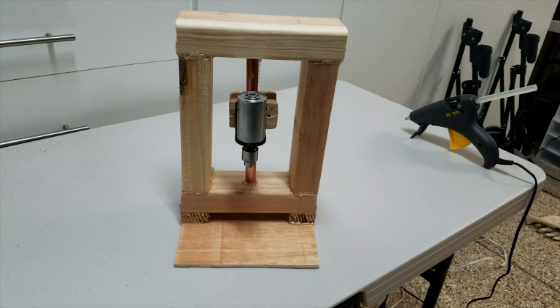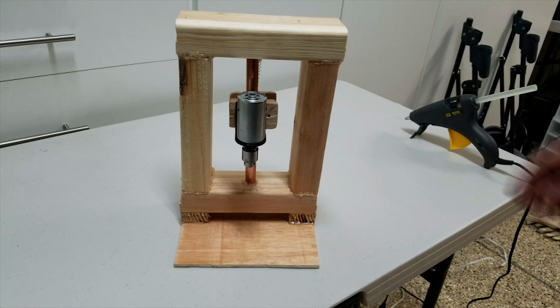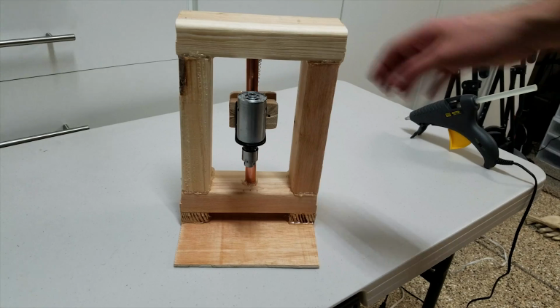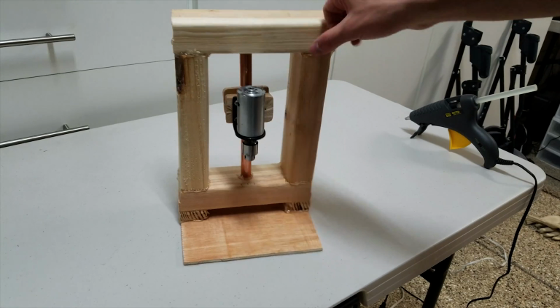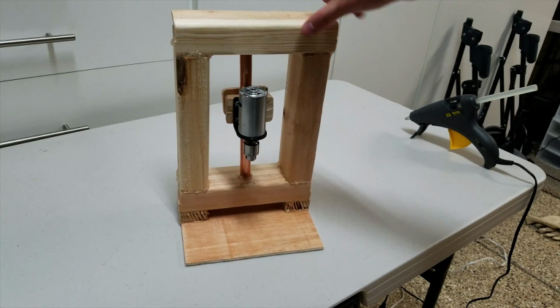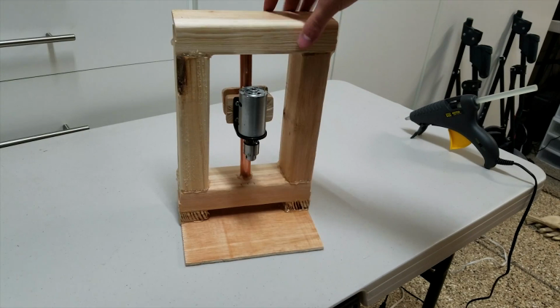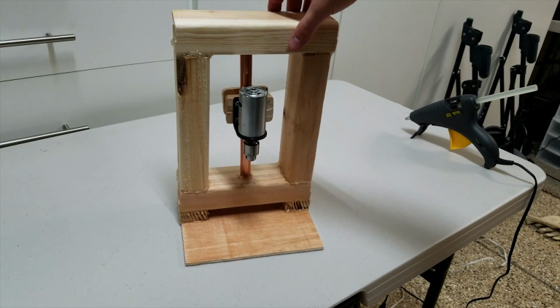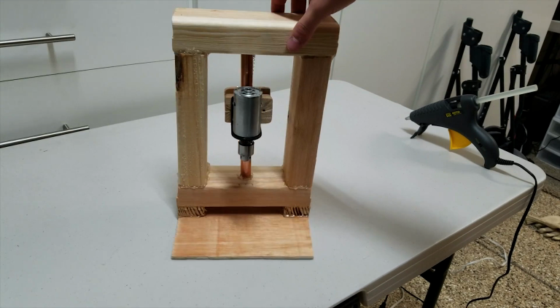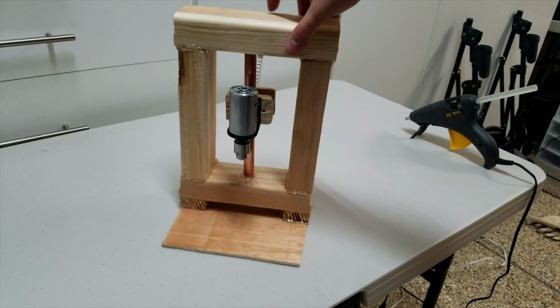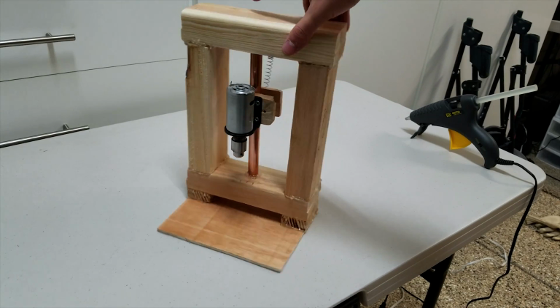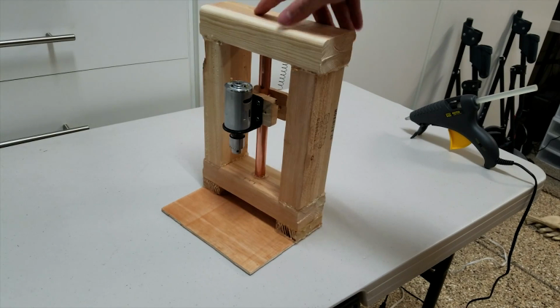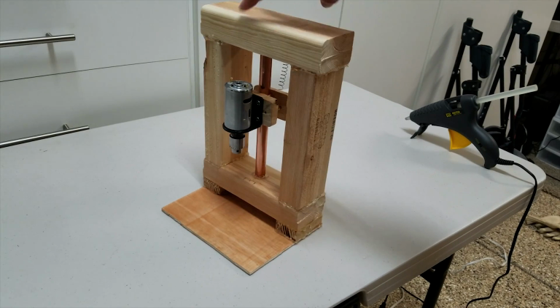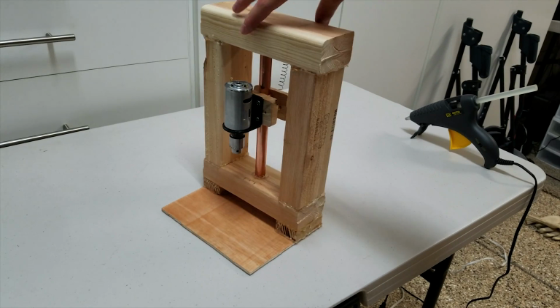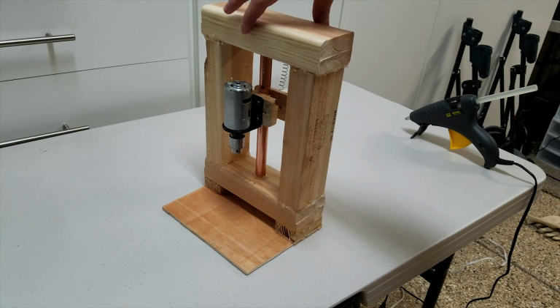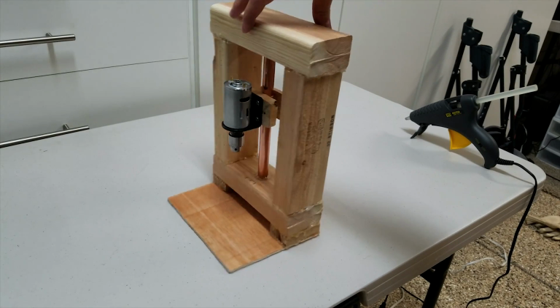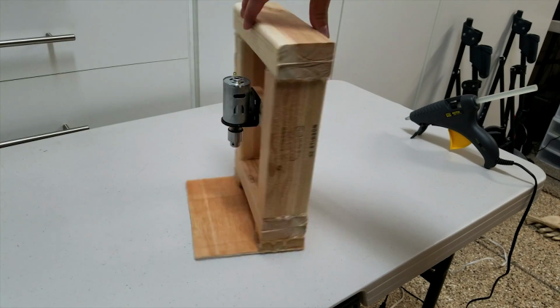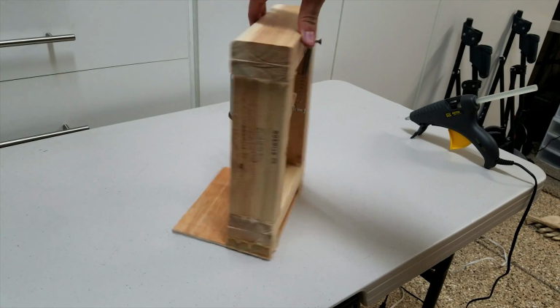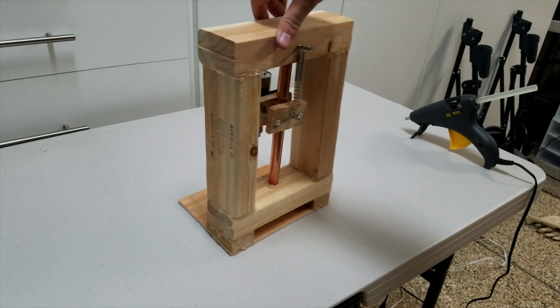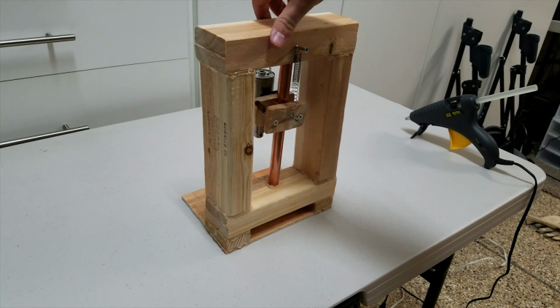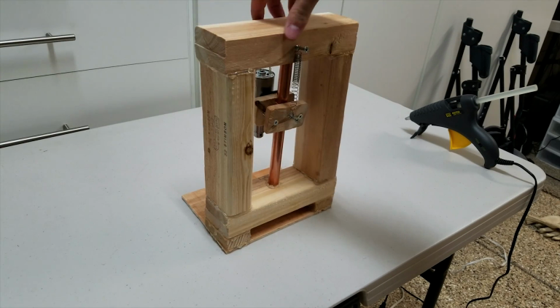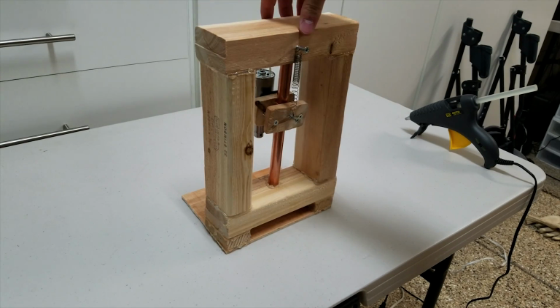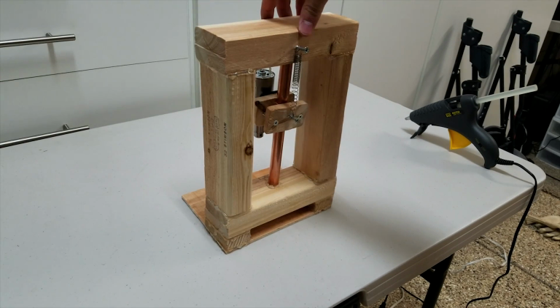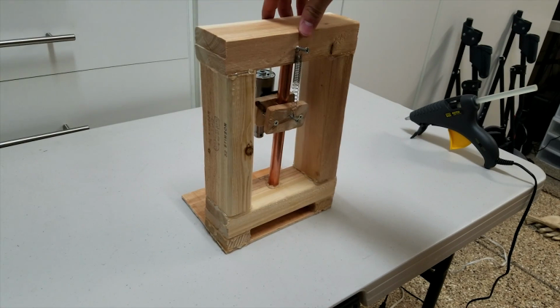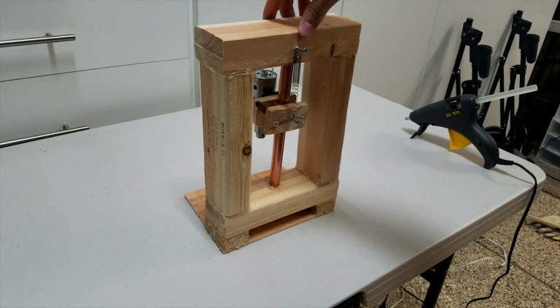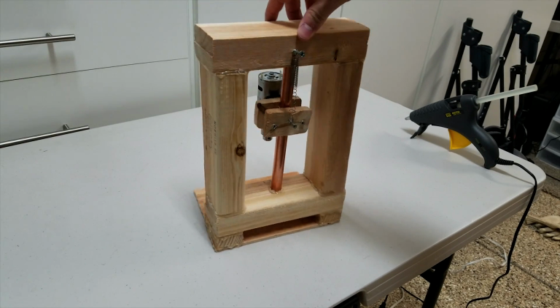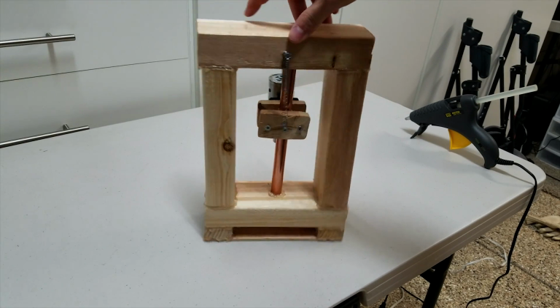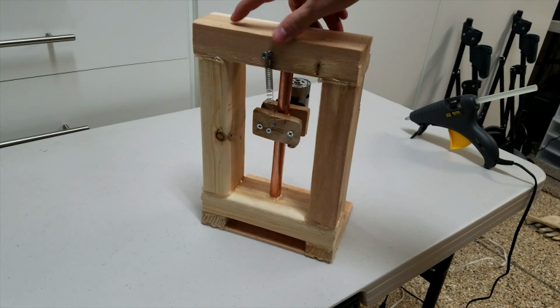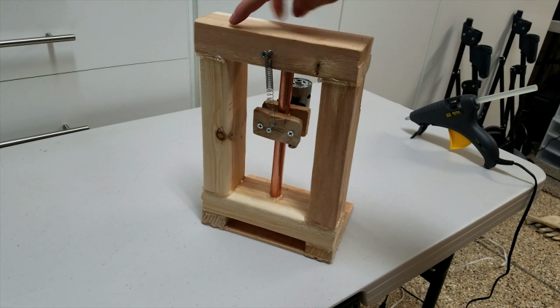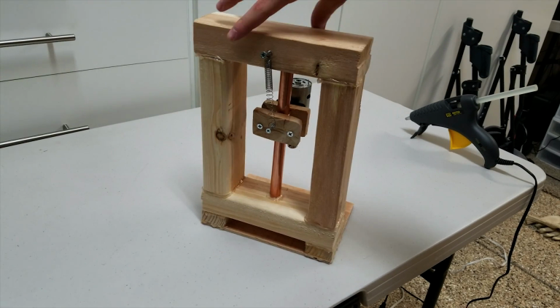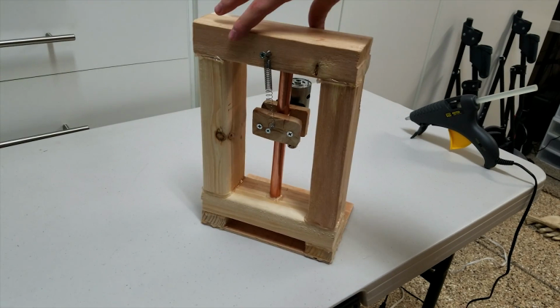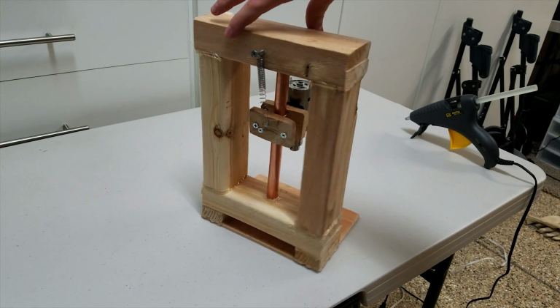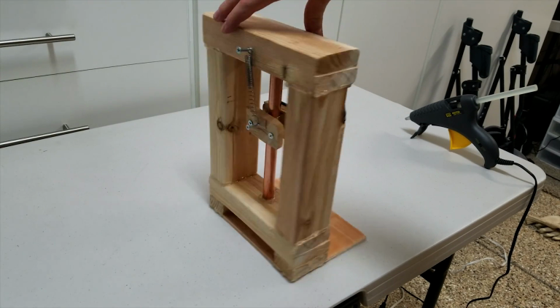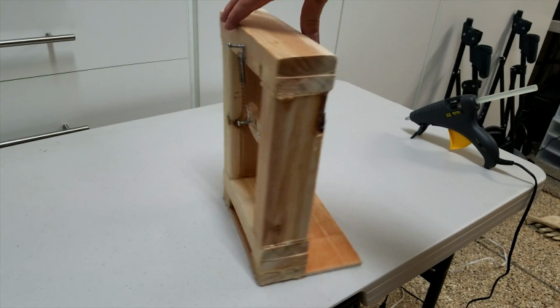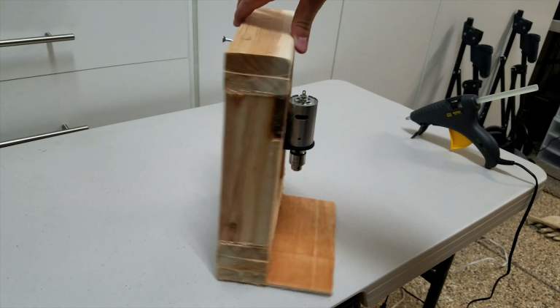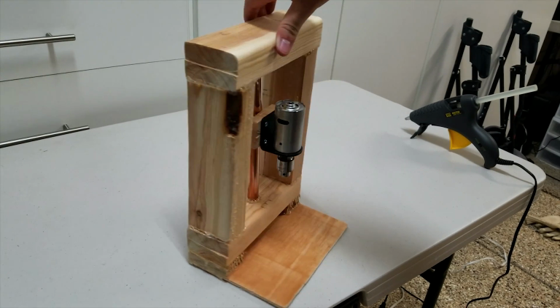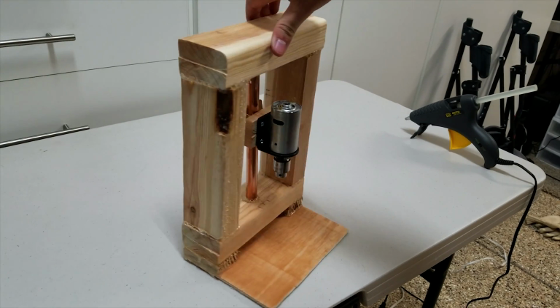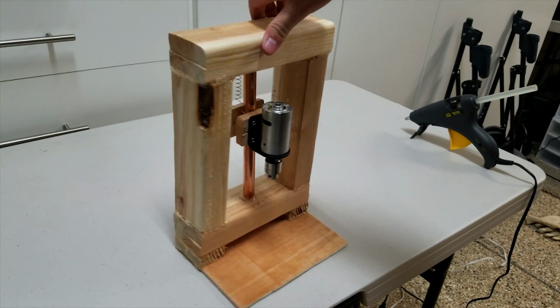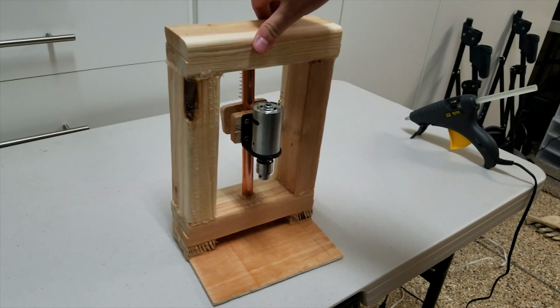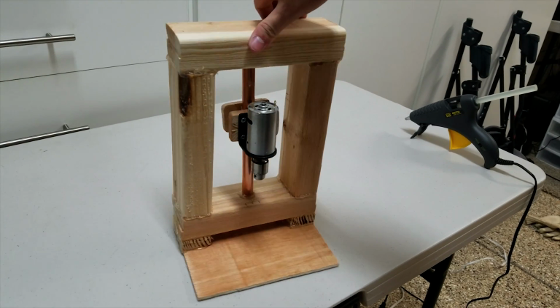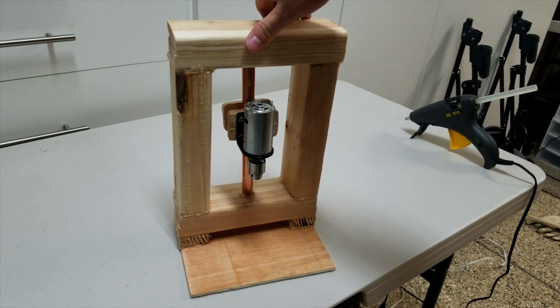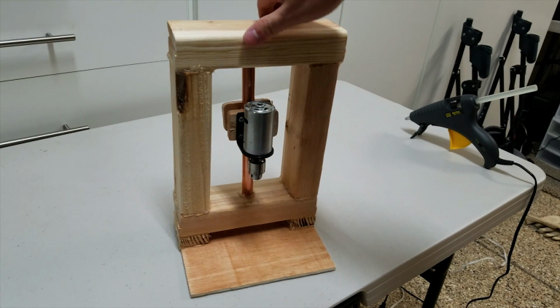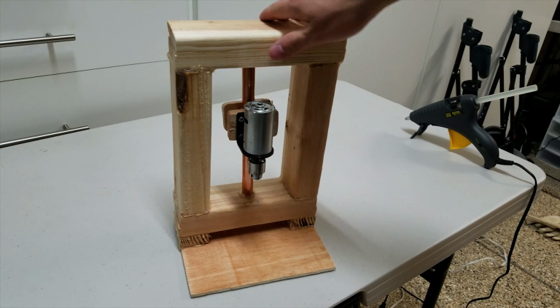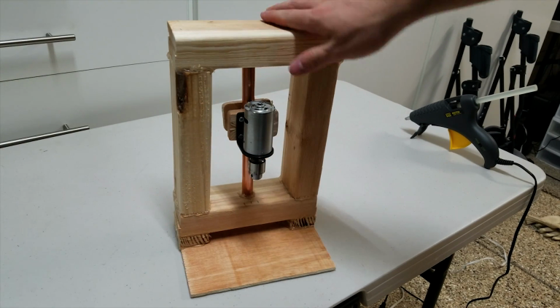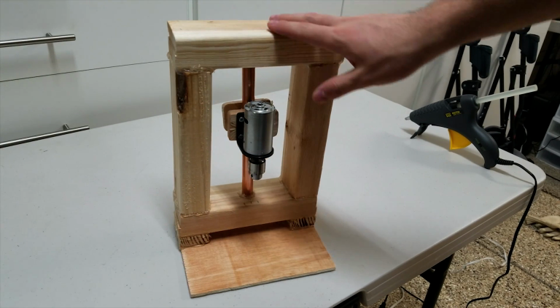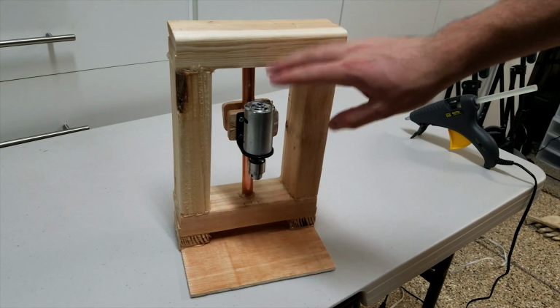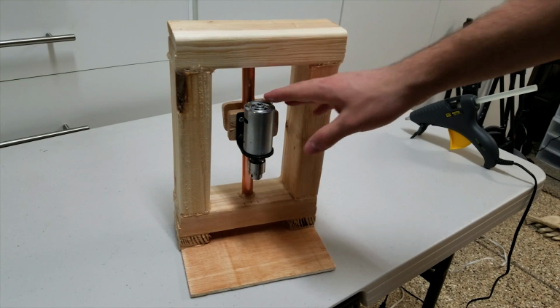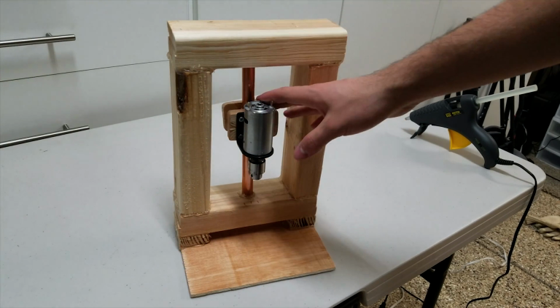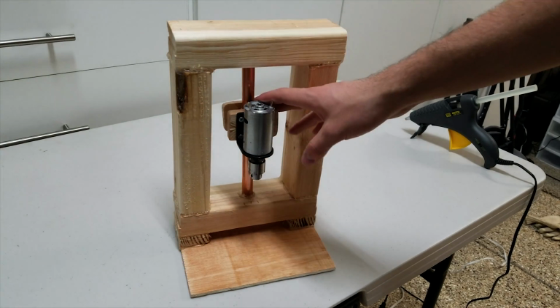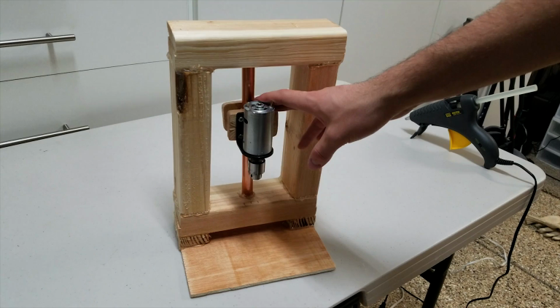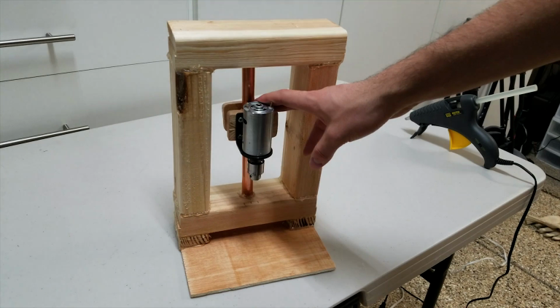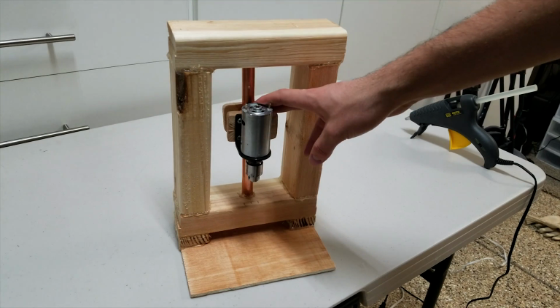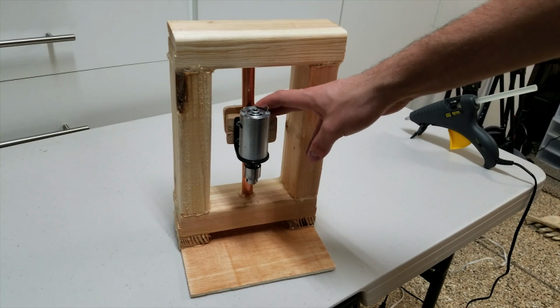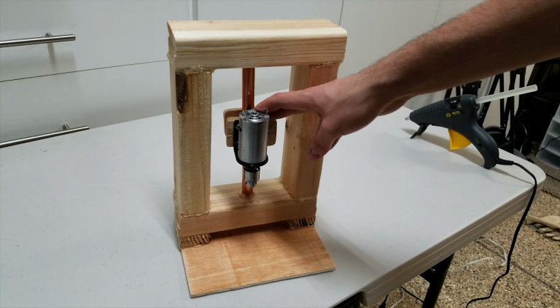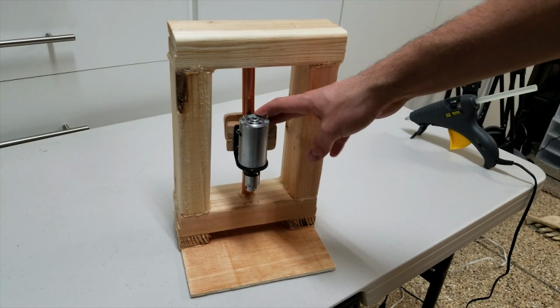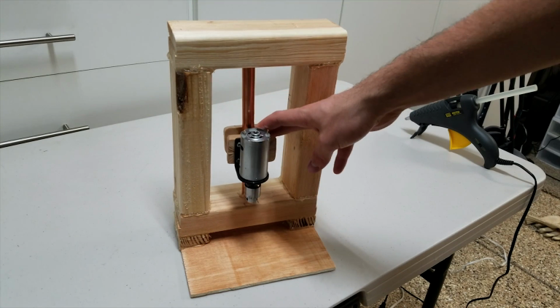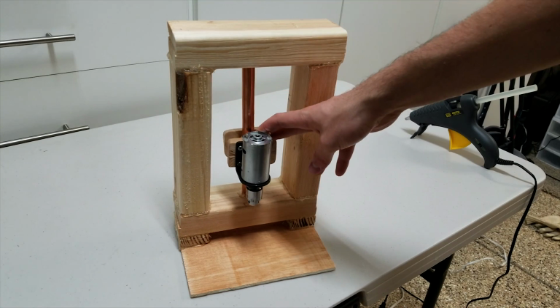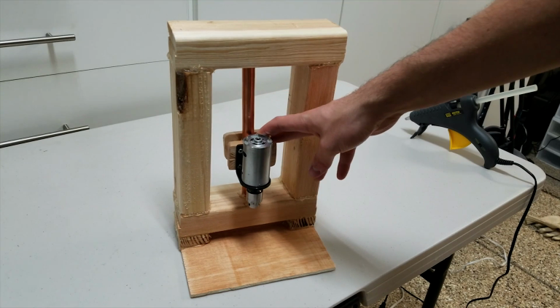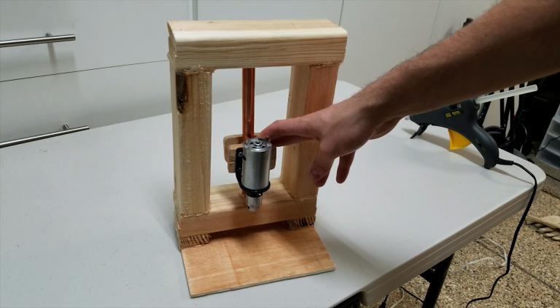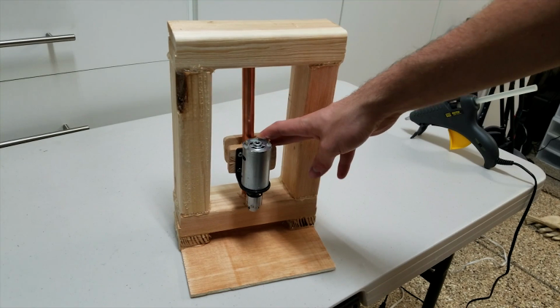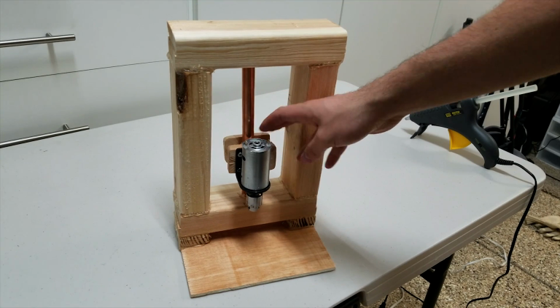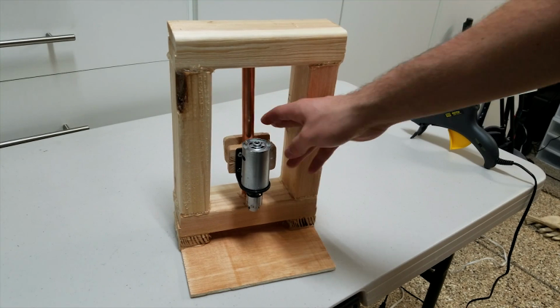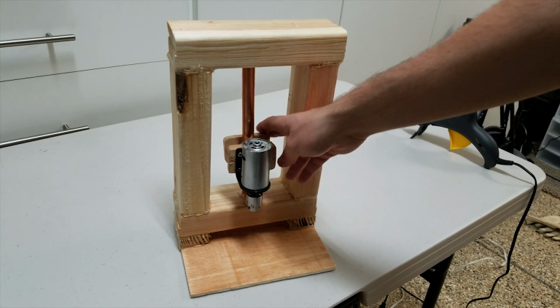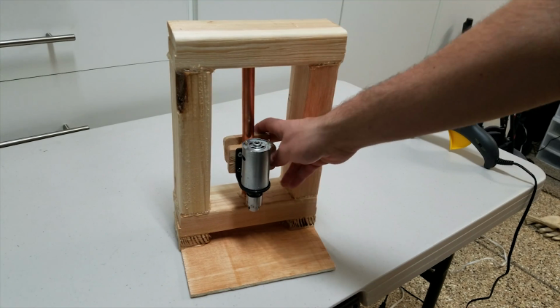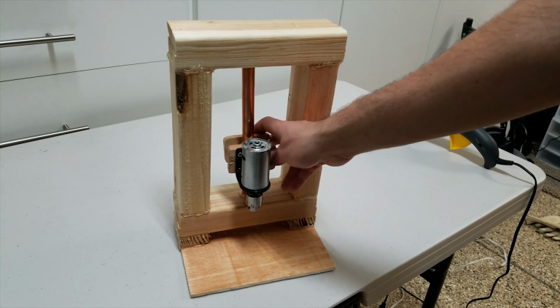Hi, this is Cameron Salmon, here to show you how to make a cheap PCB drill press, as you can see here.